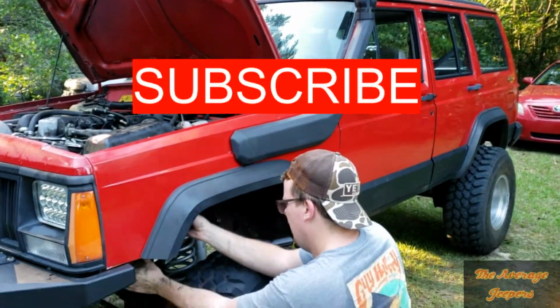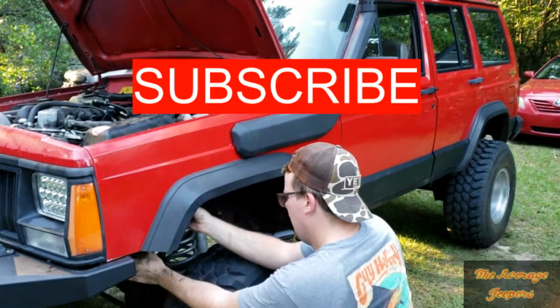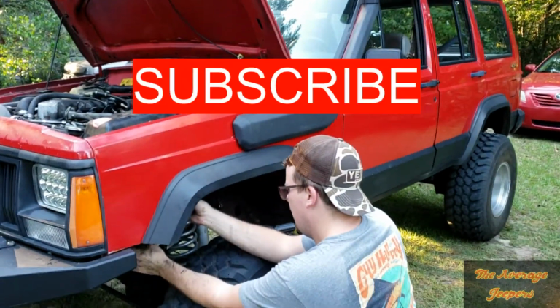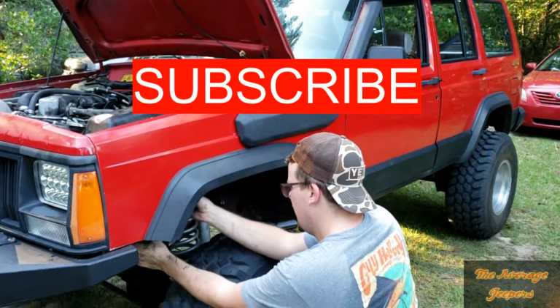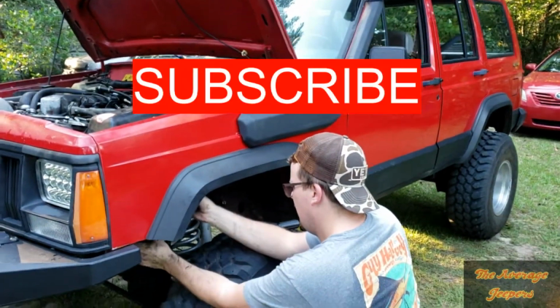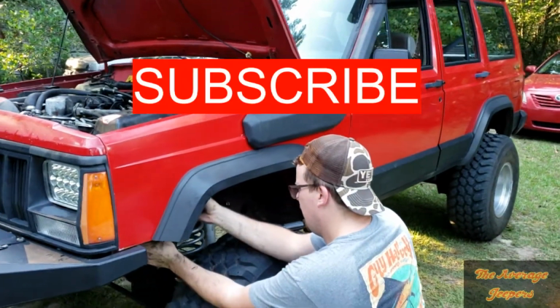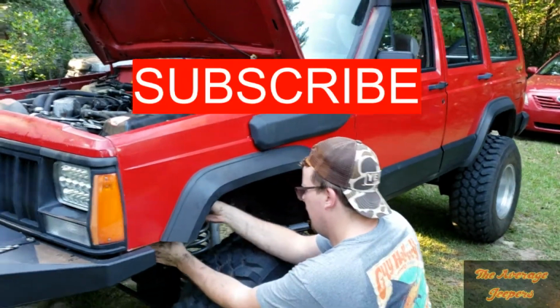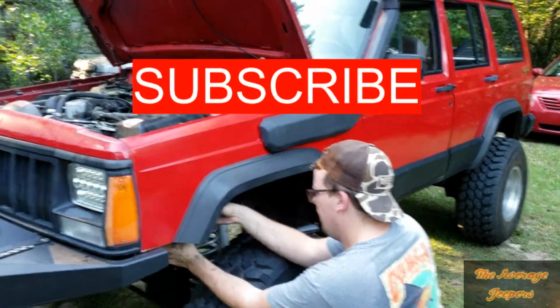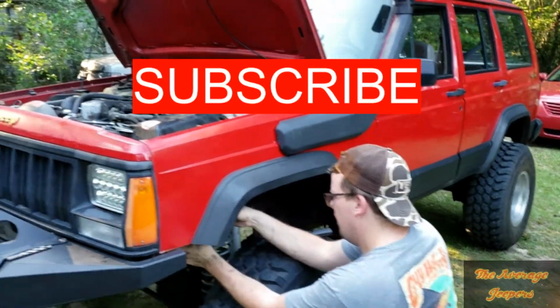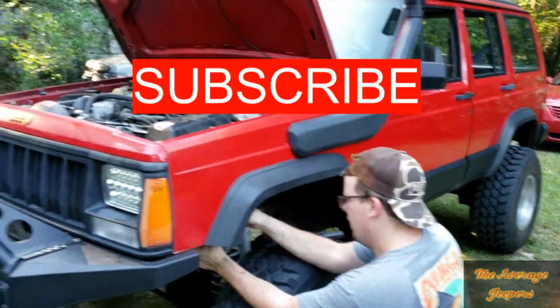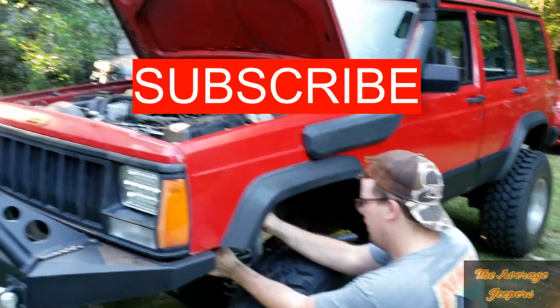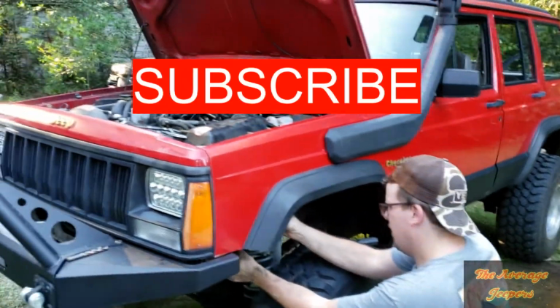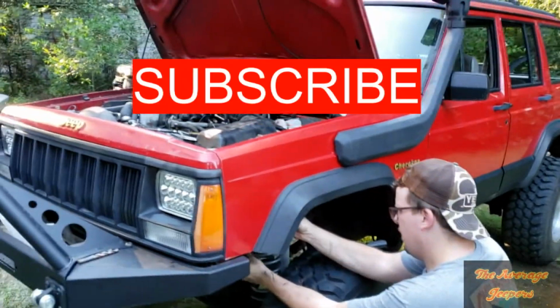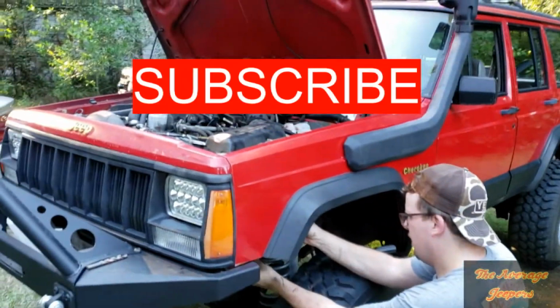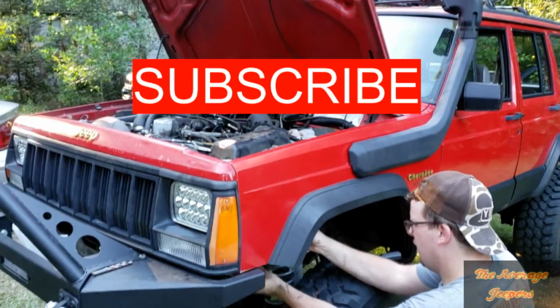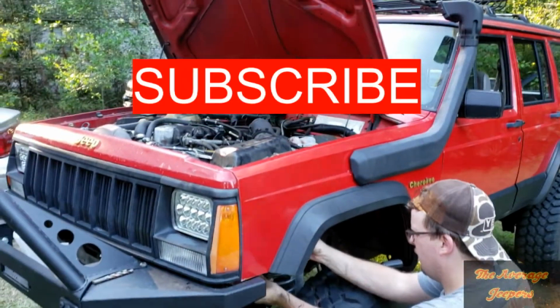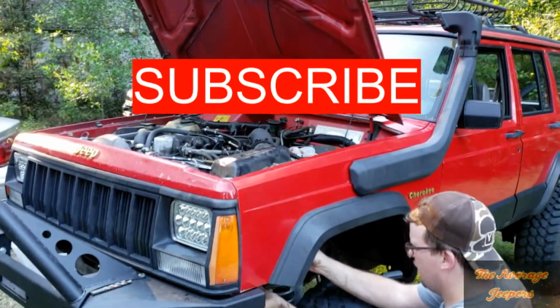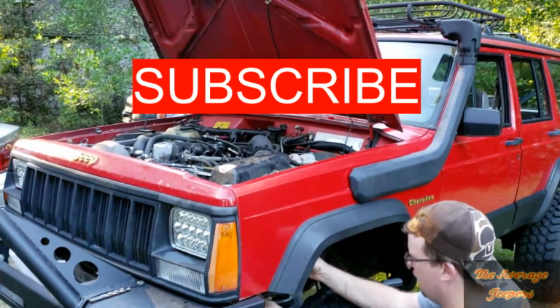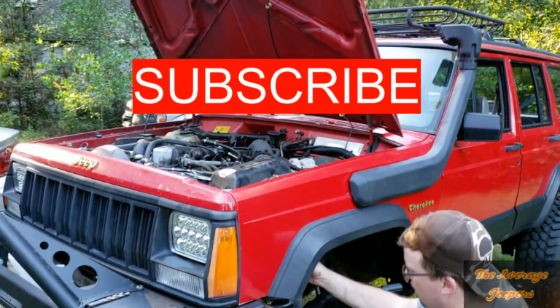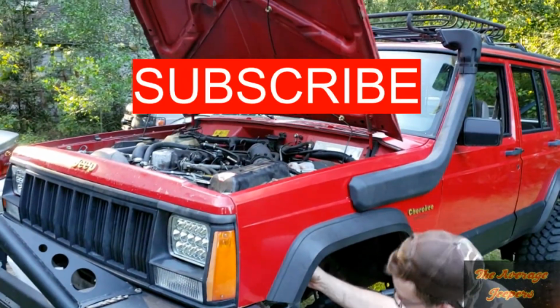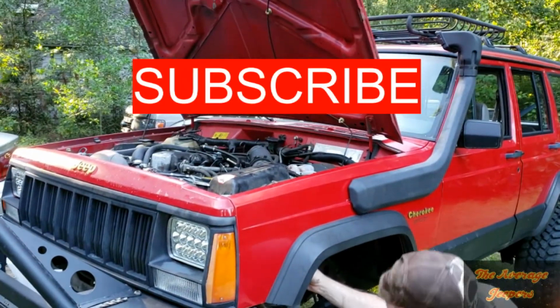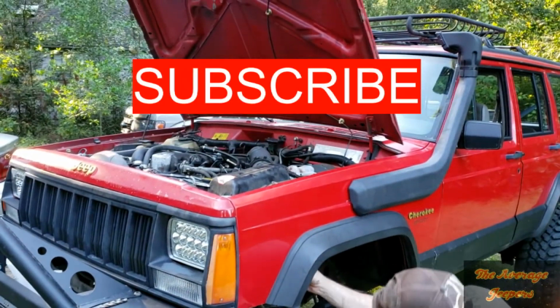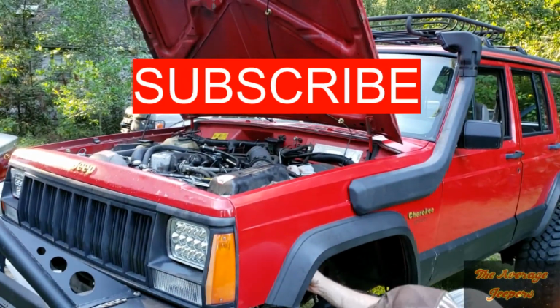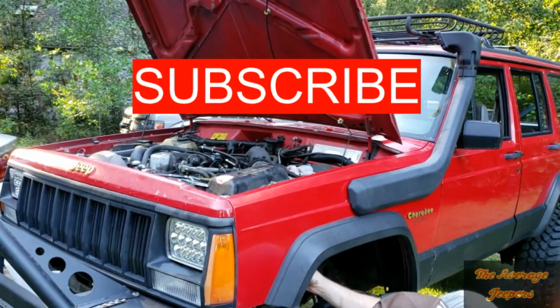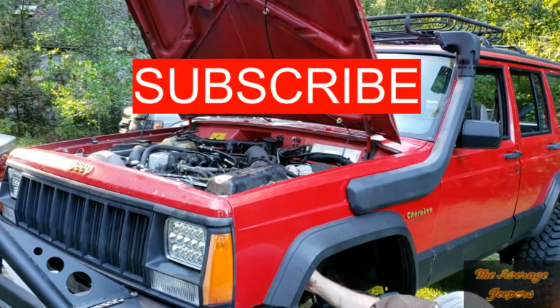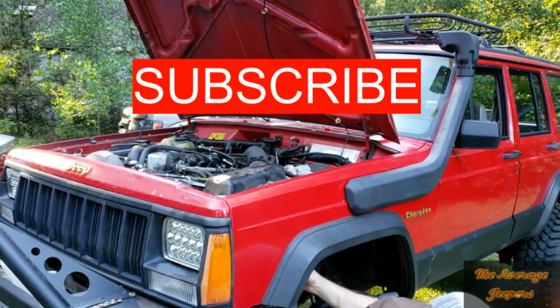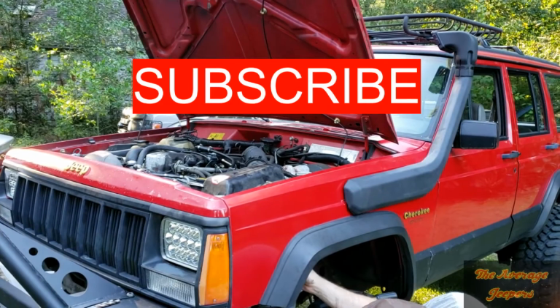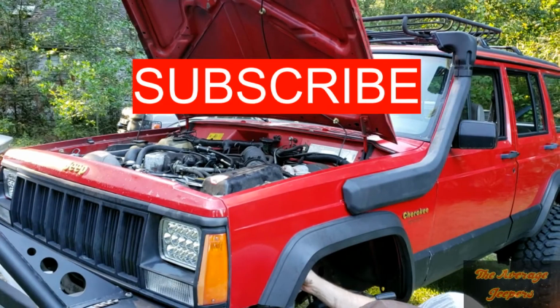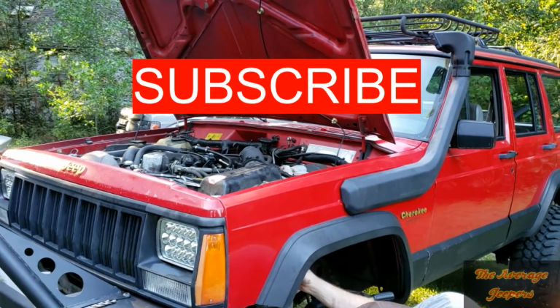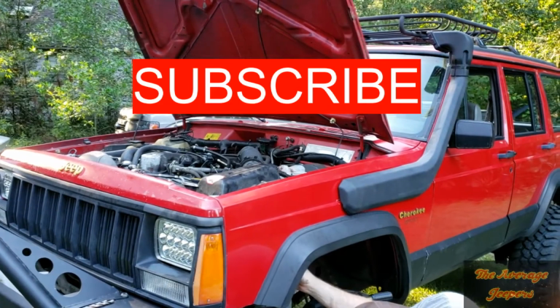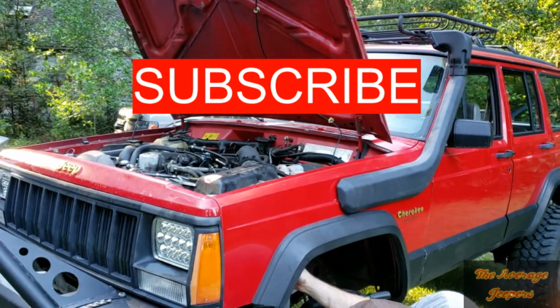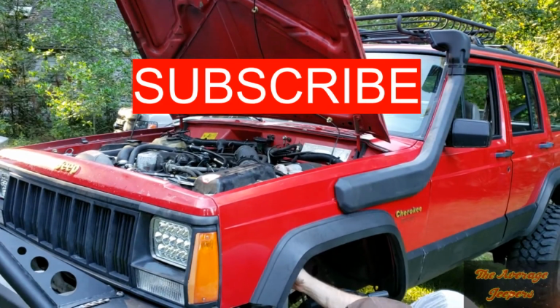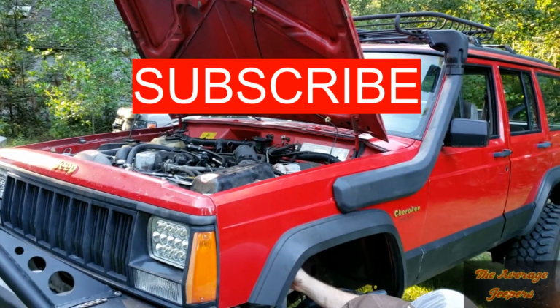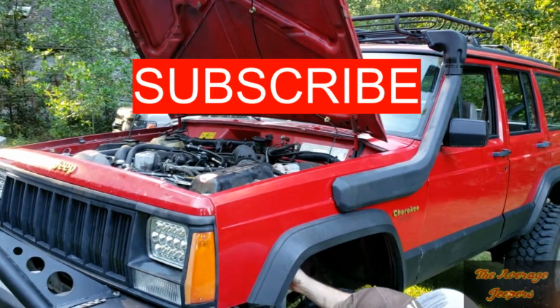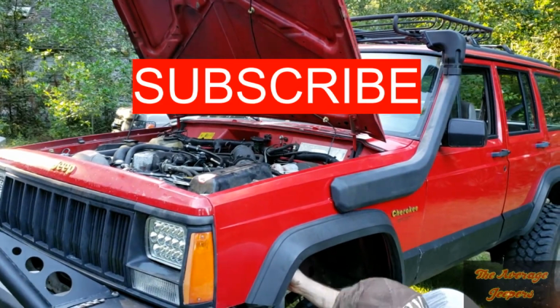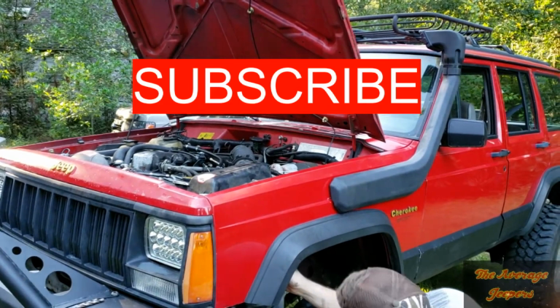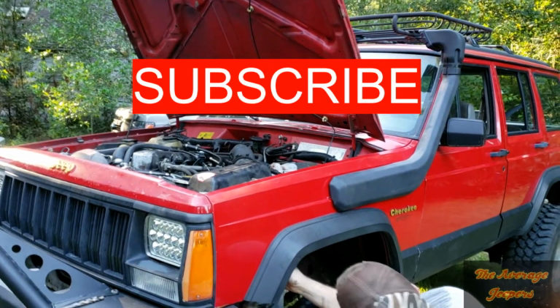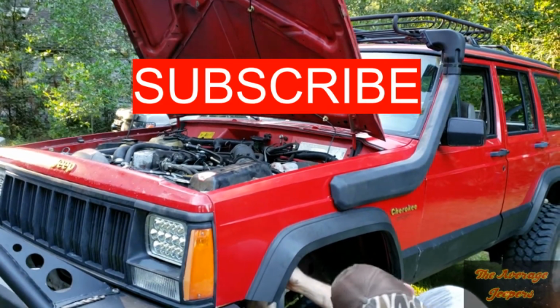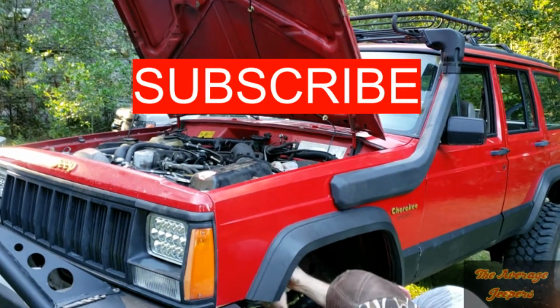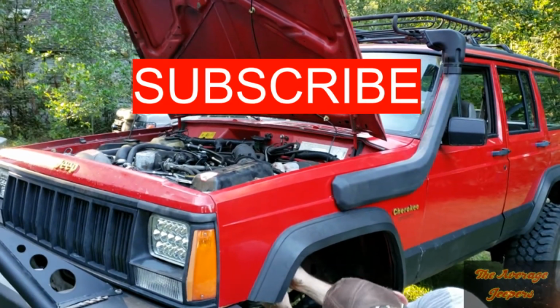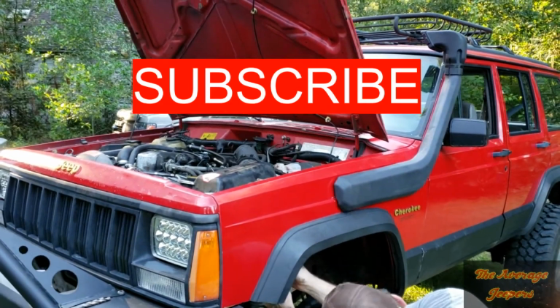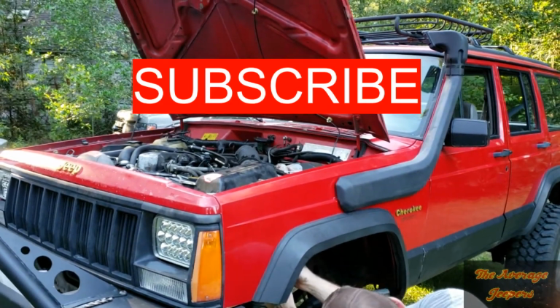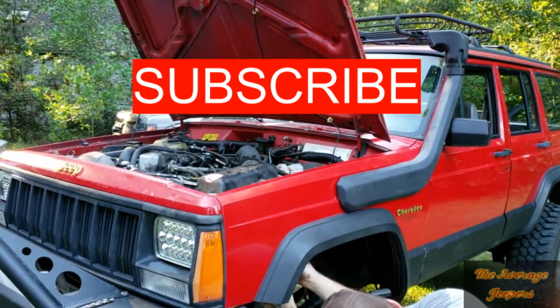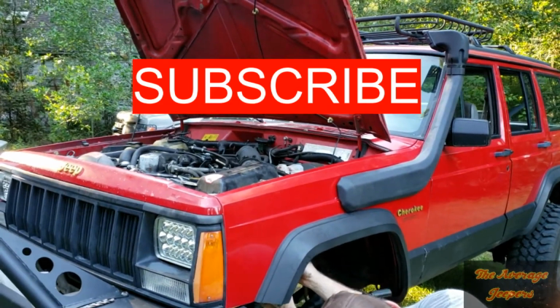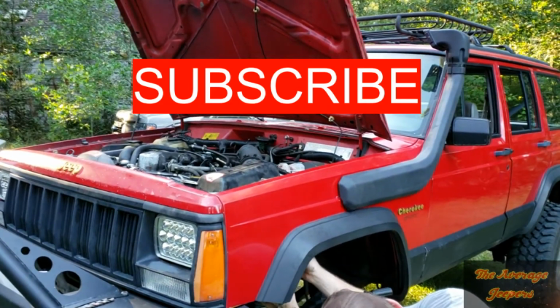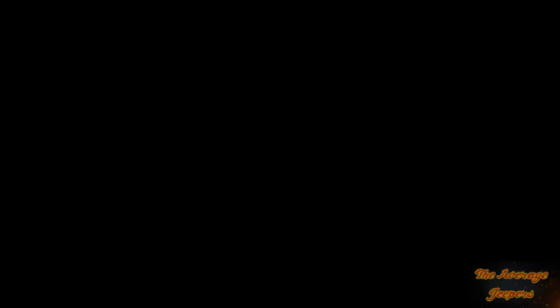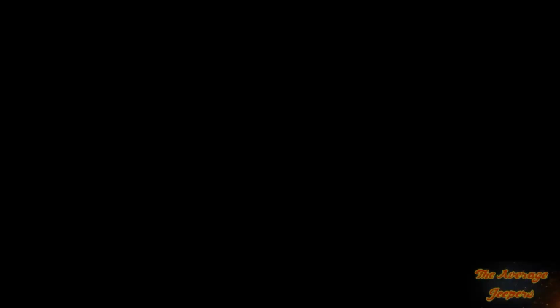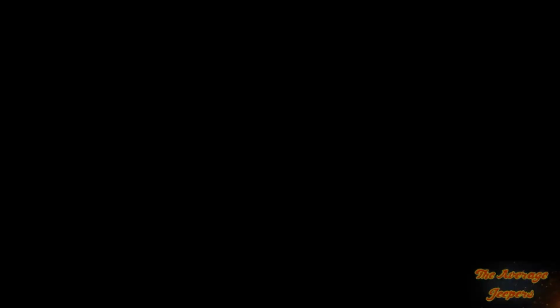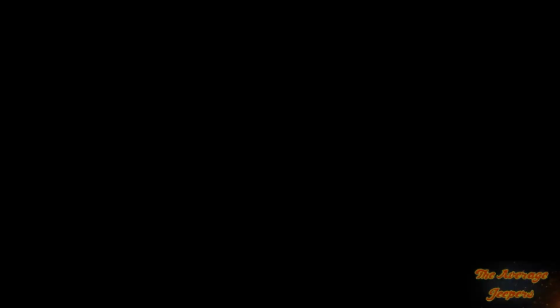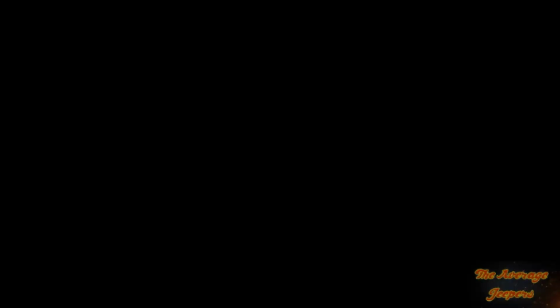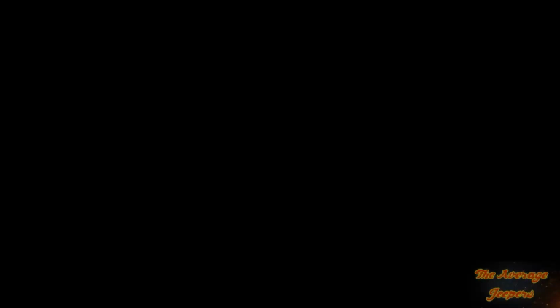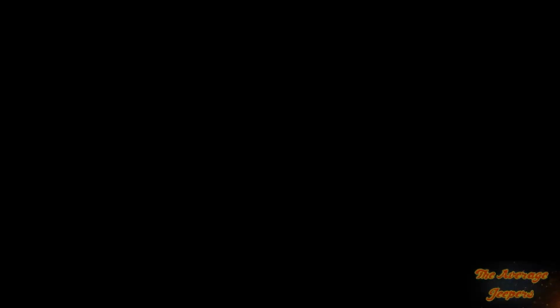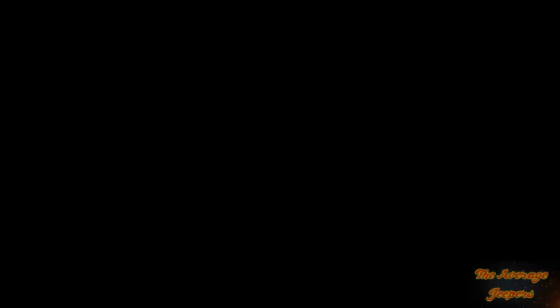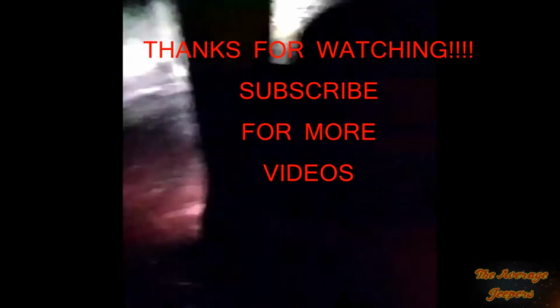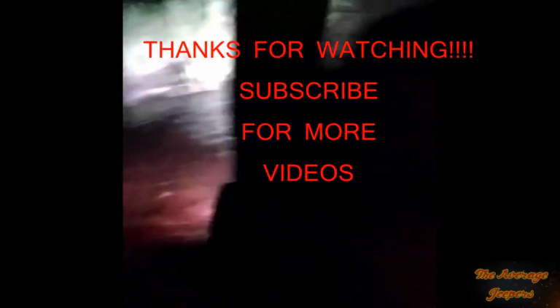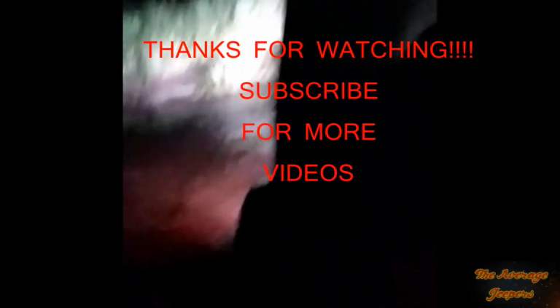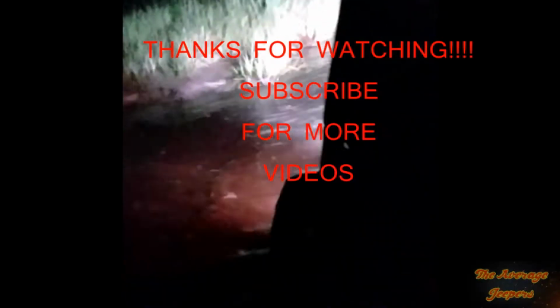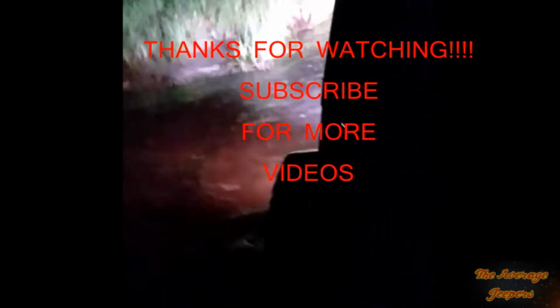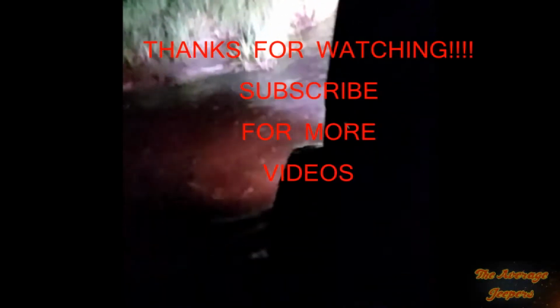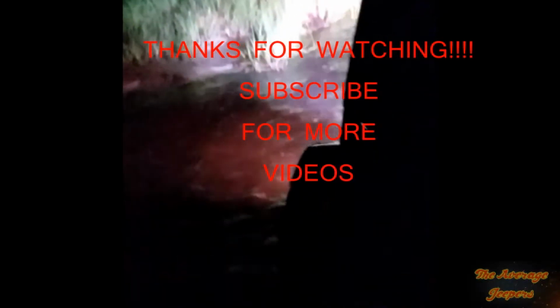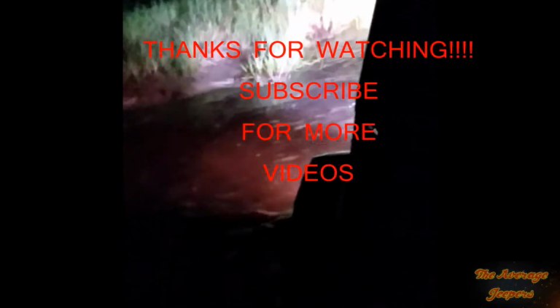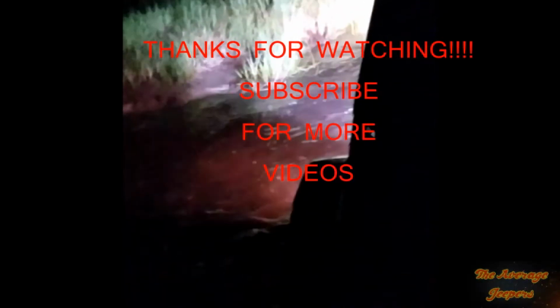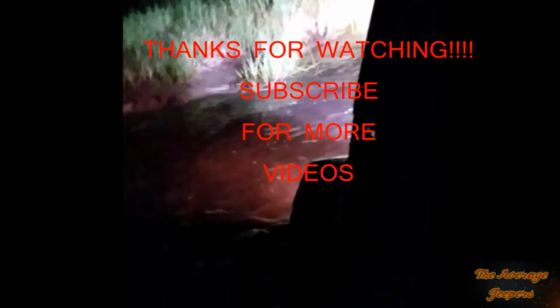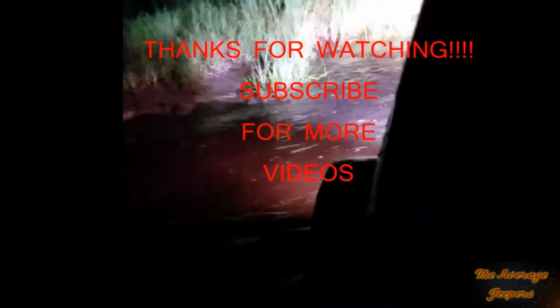If you like this video and it was helpful at all, please remember to like and subscribe. Thanks — XJ life baby!